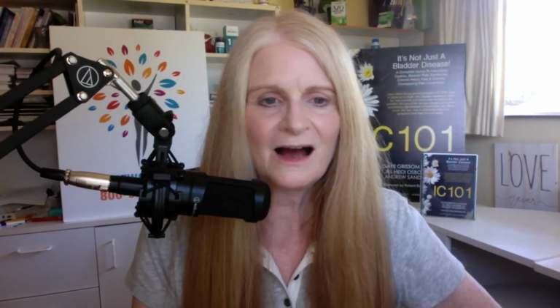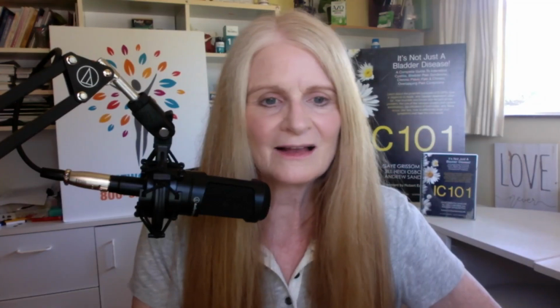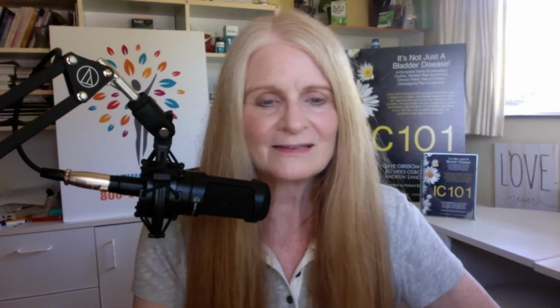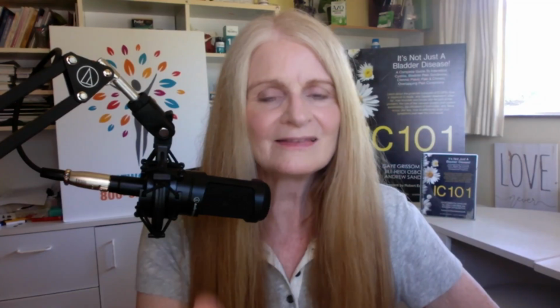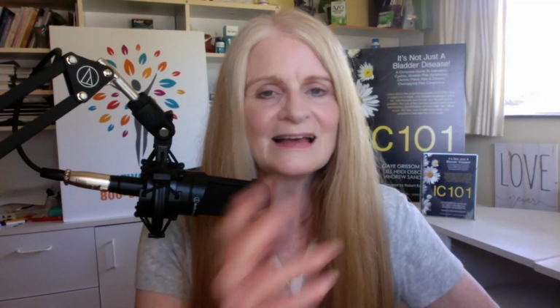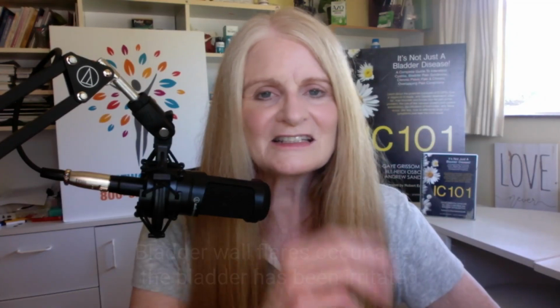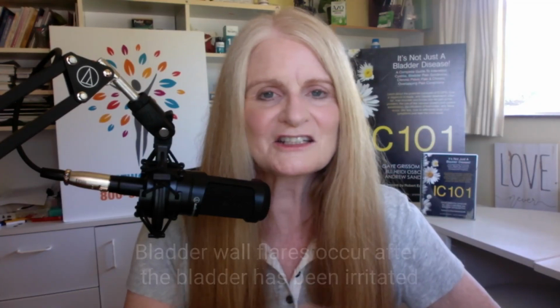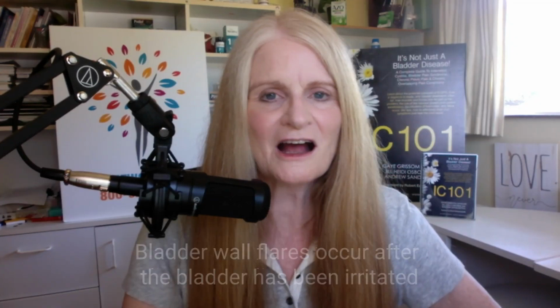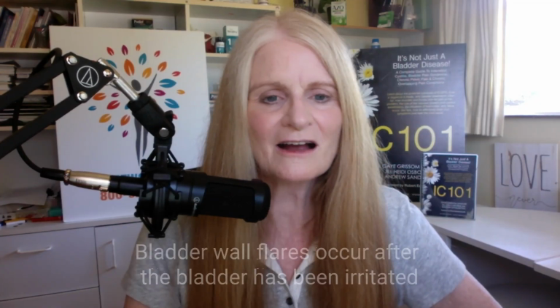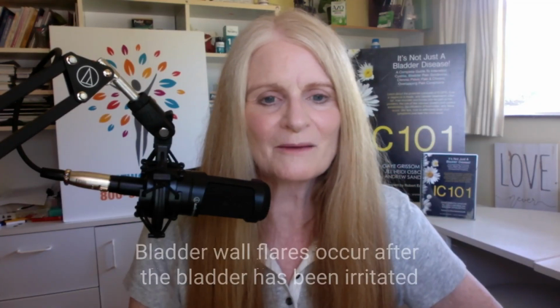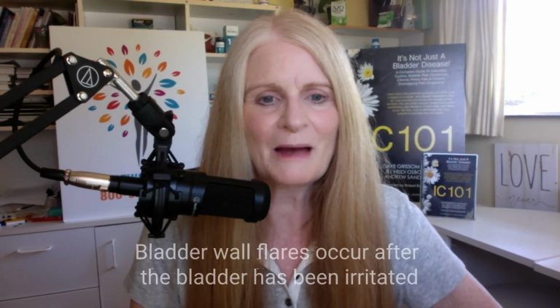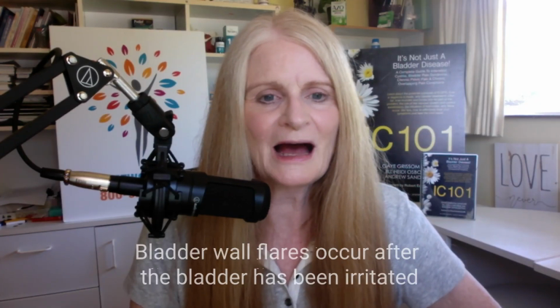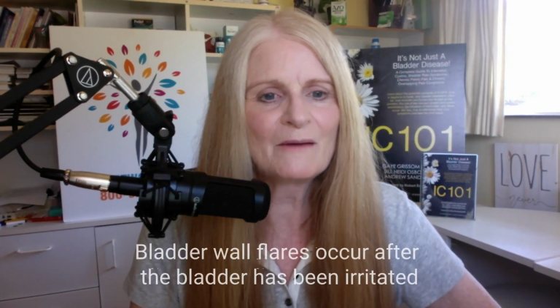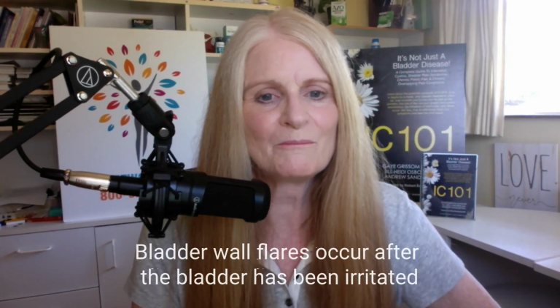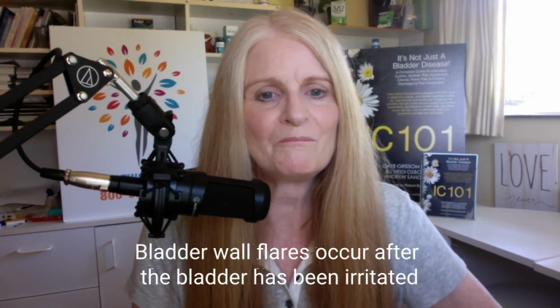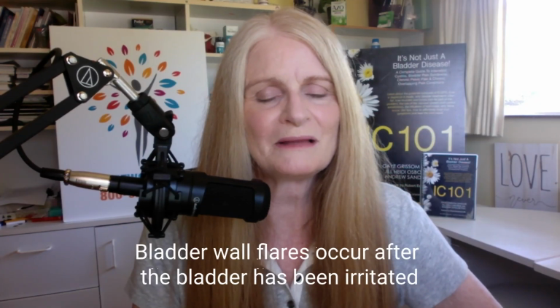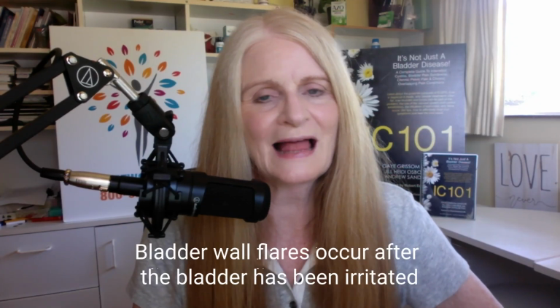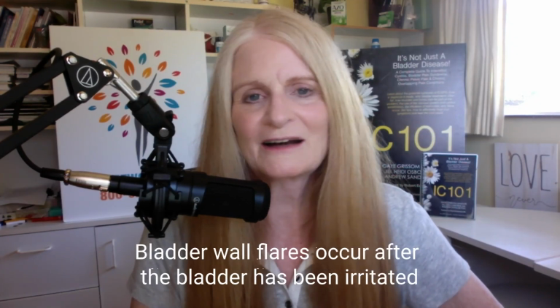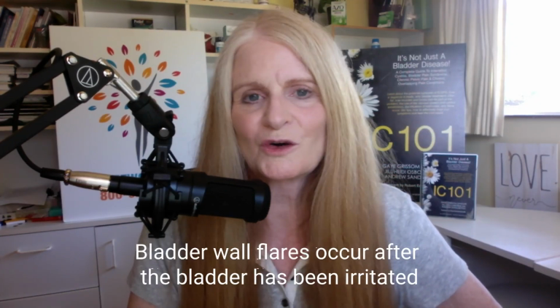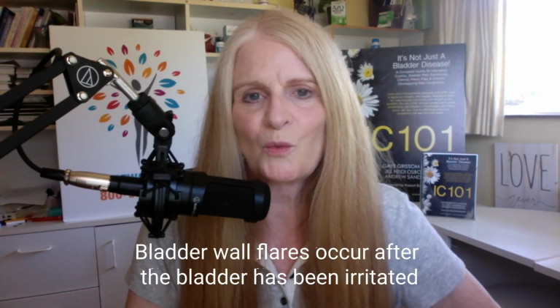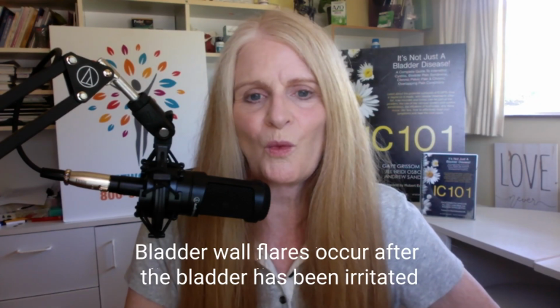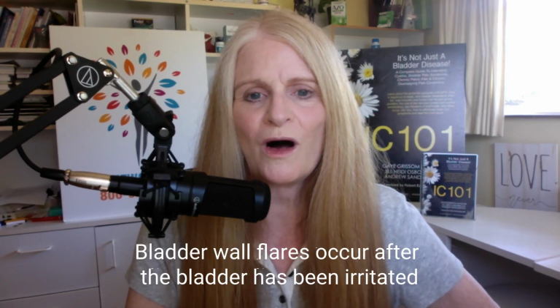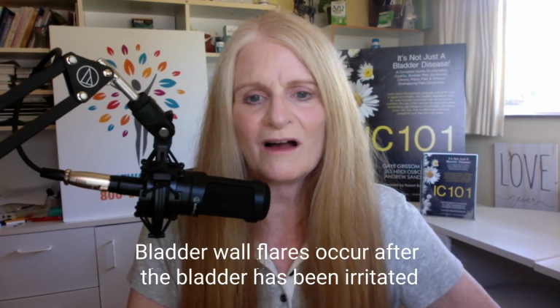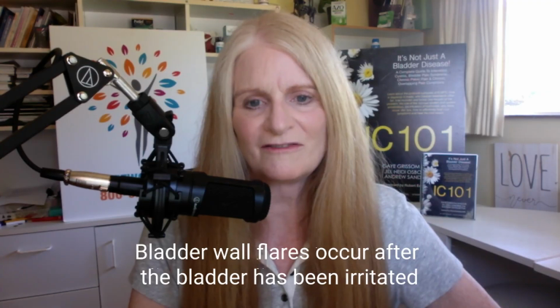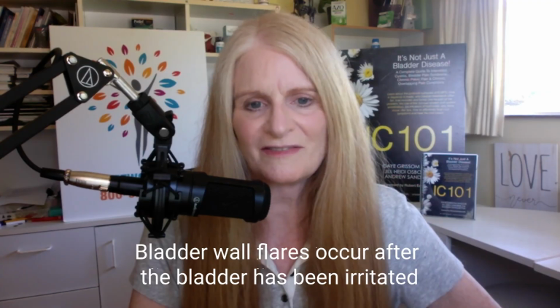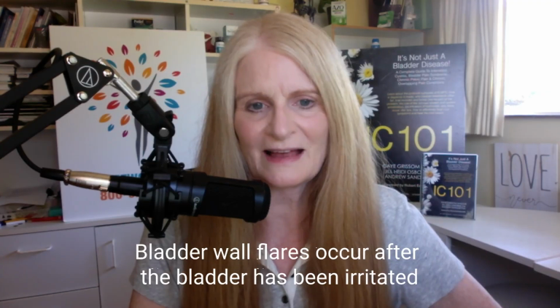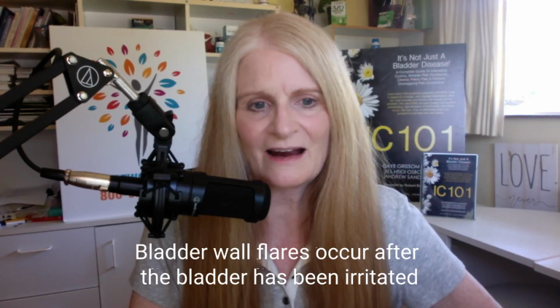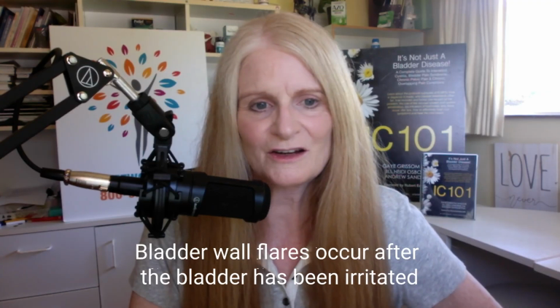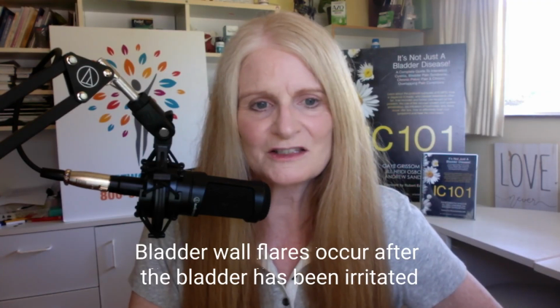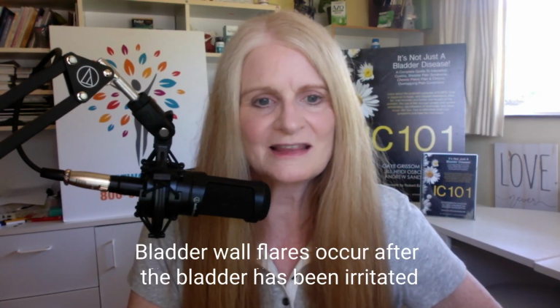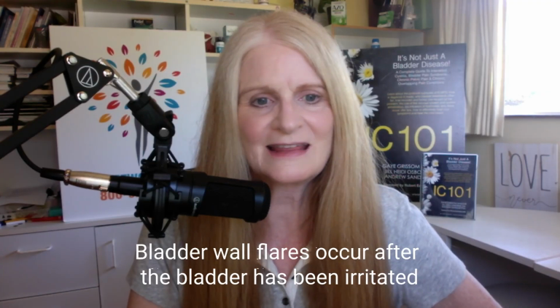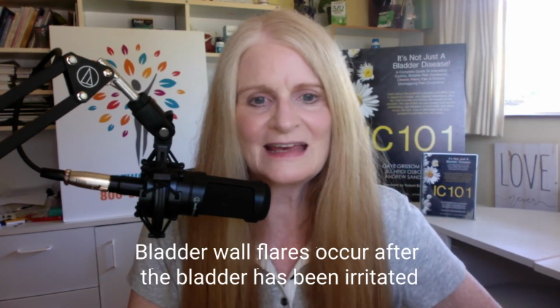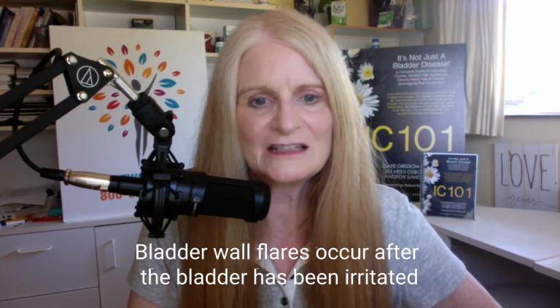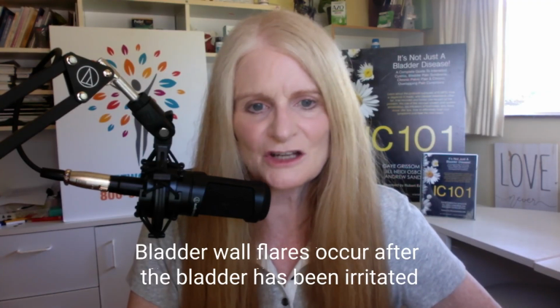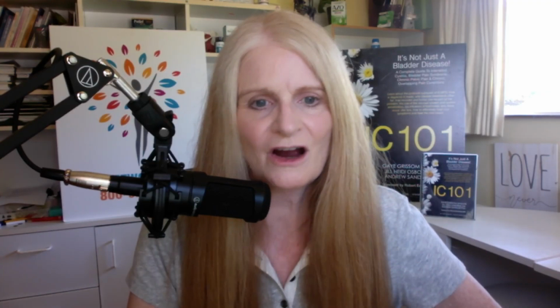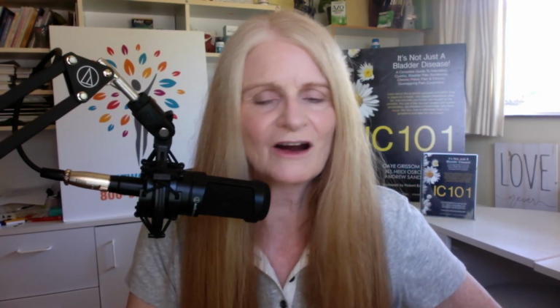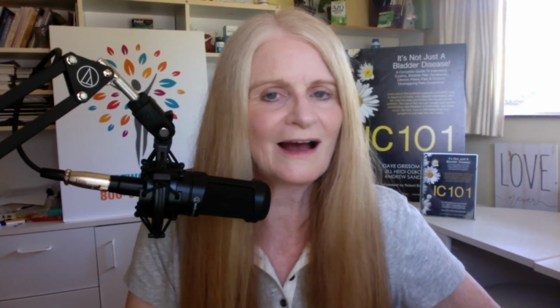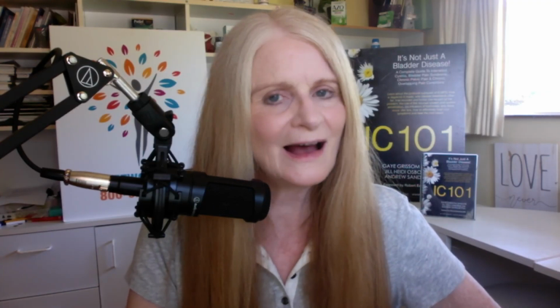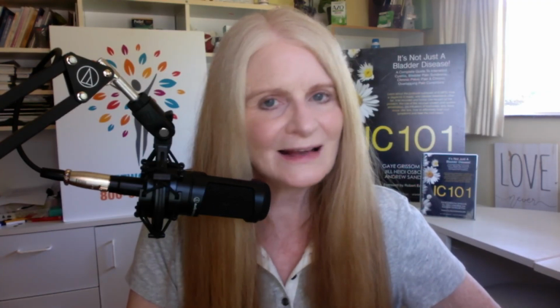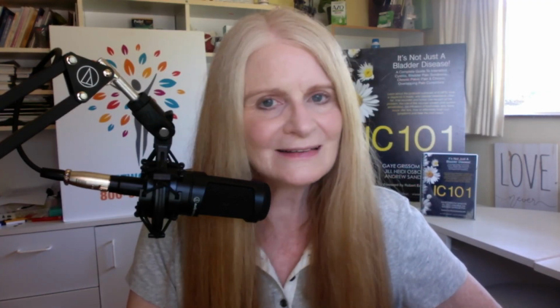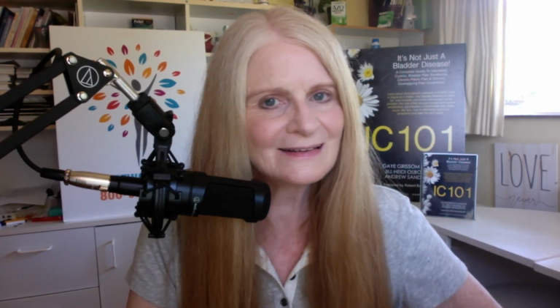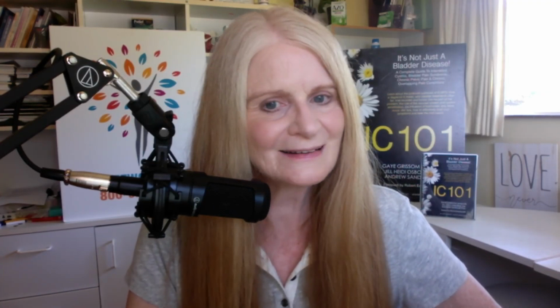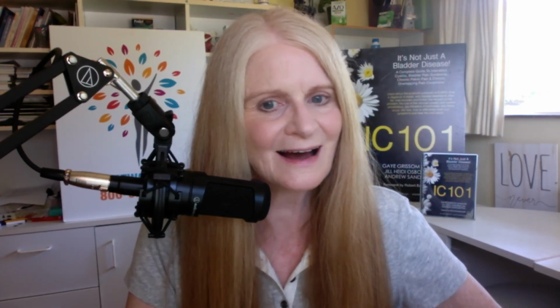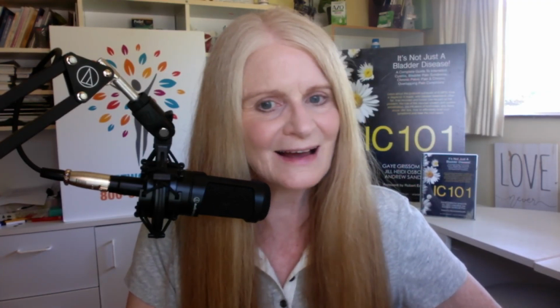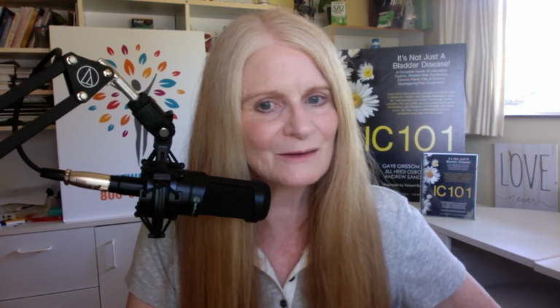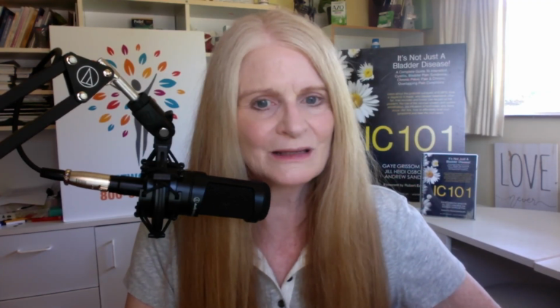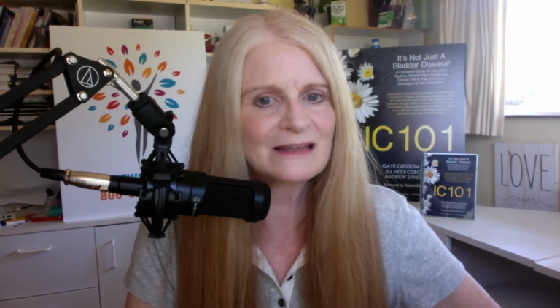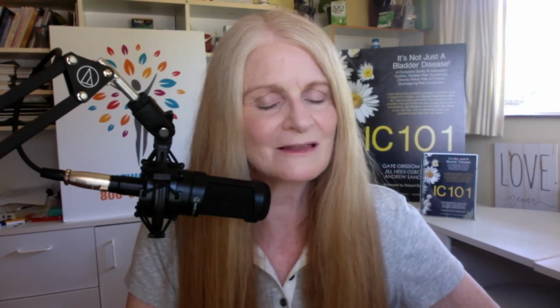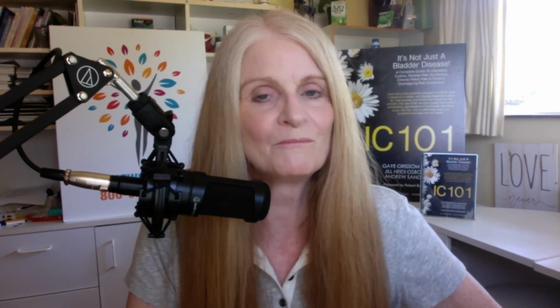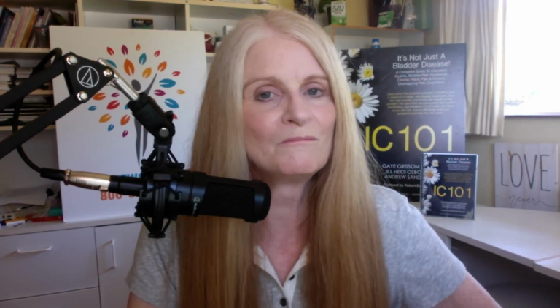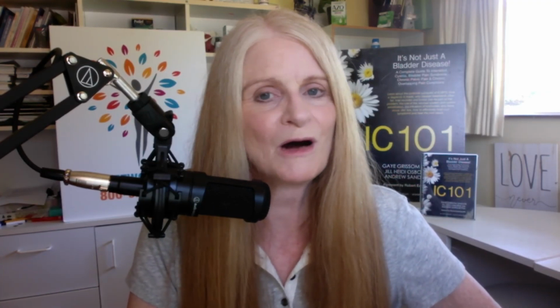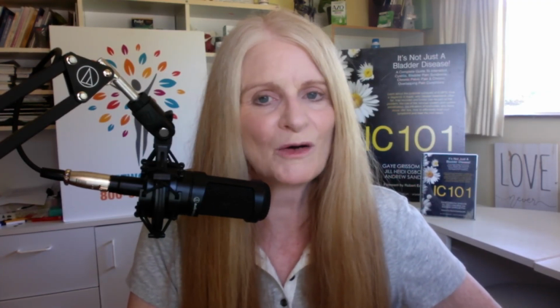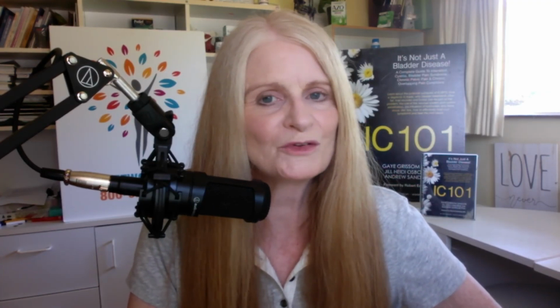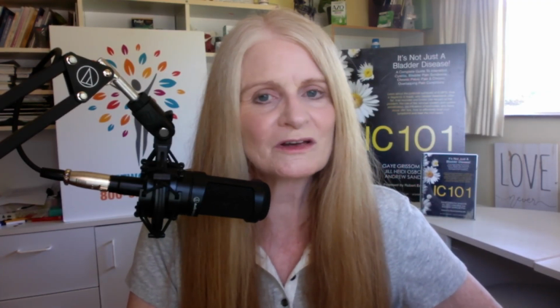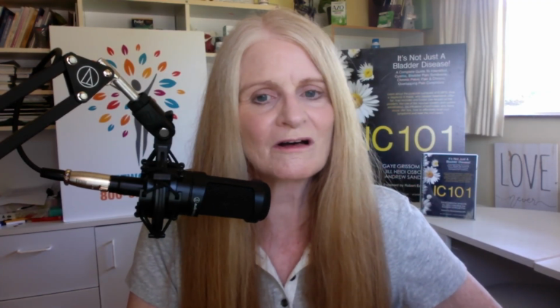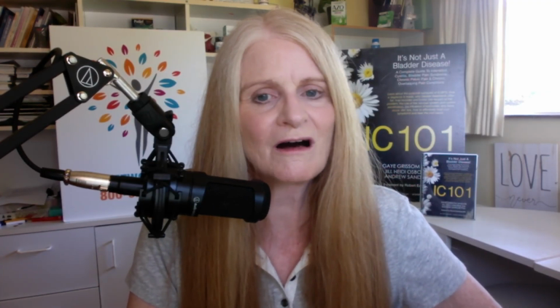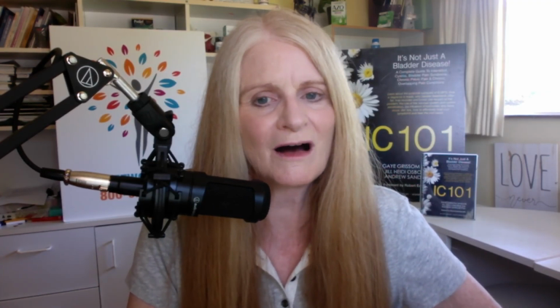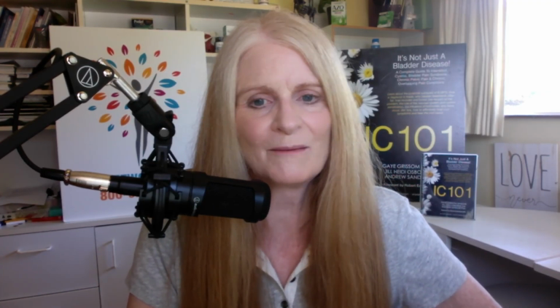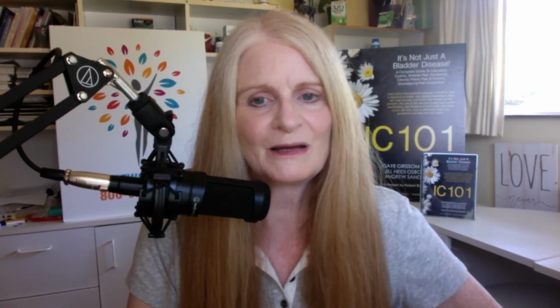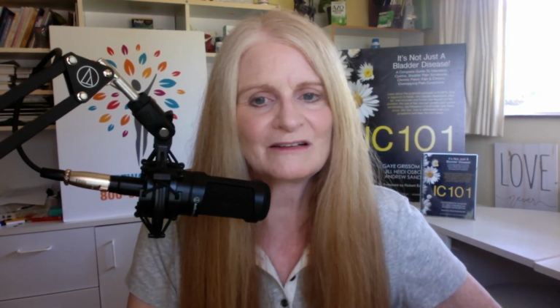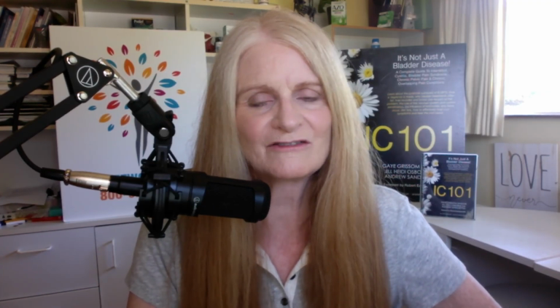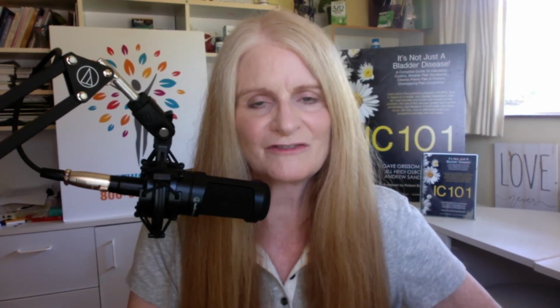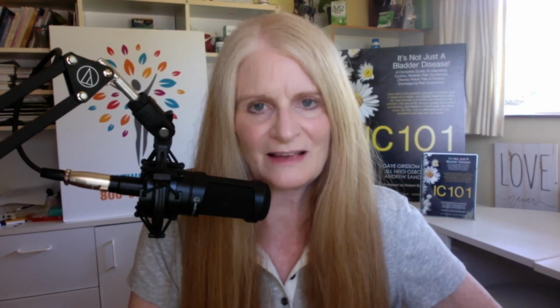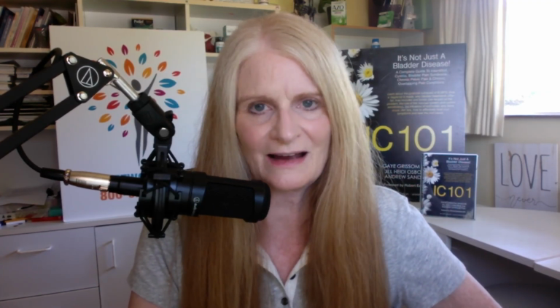Let's talk about bladder wall flares. These are undeniably the most common flare.